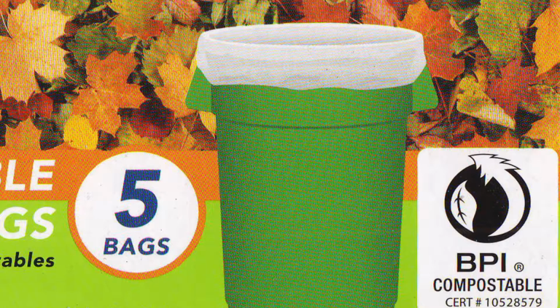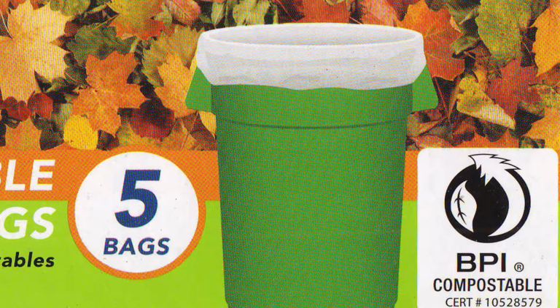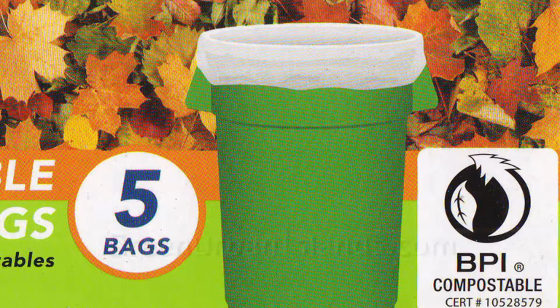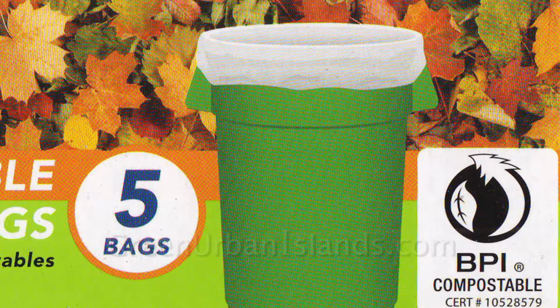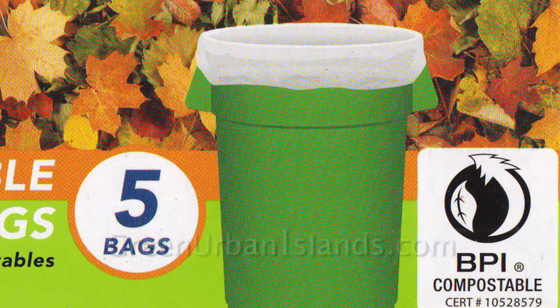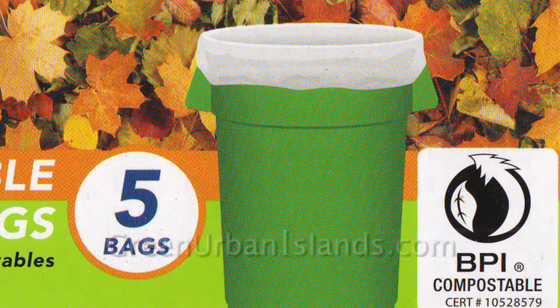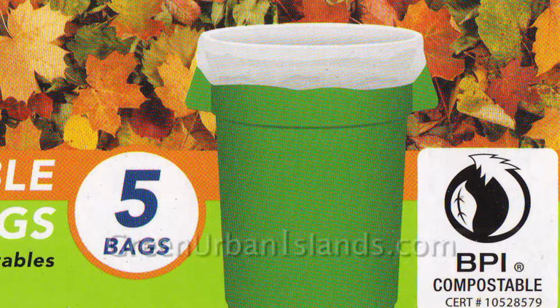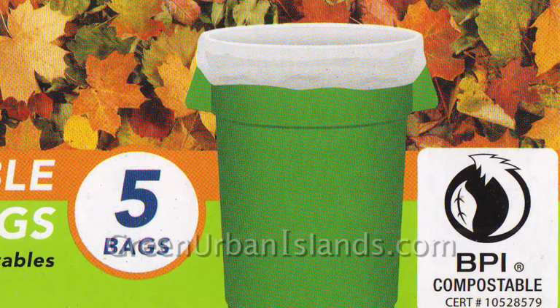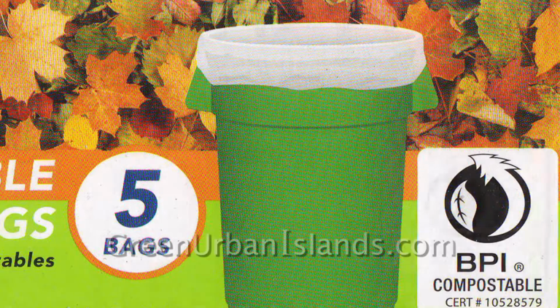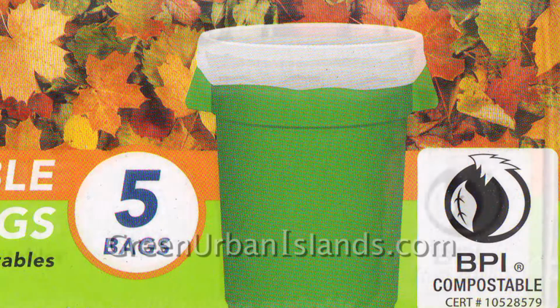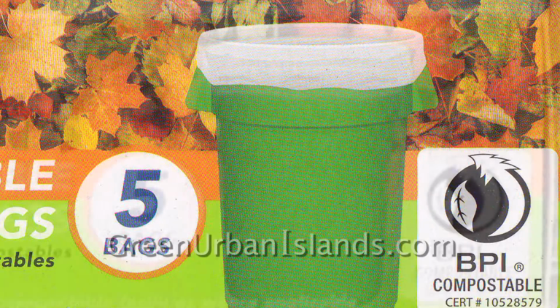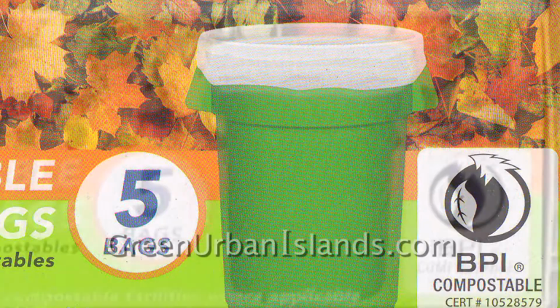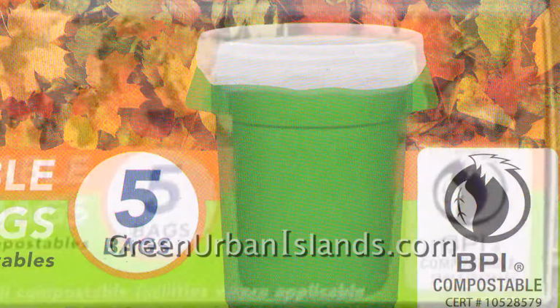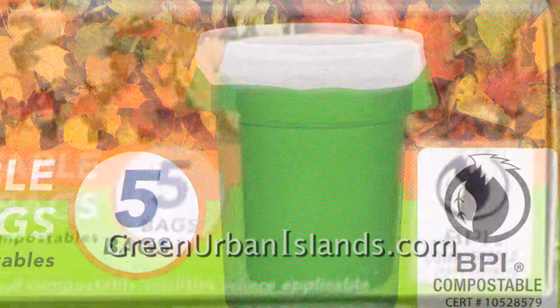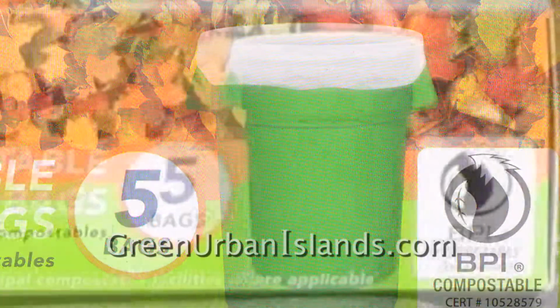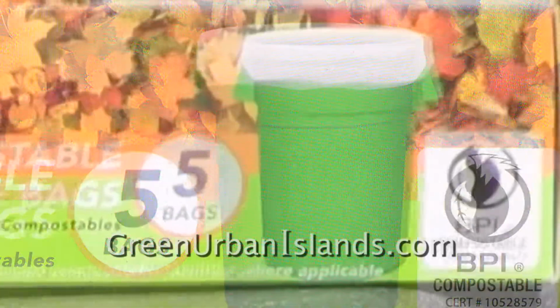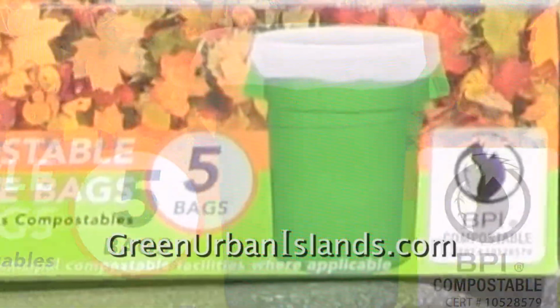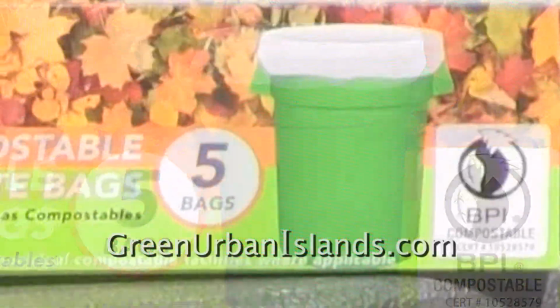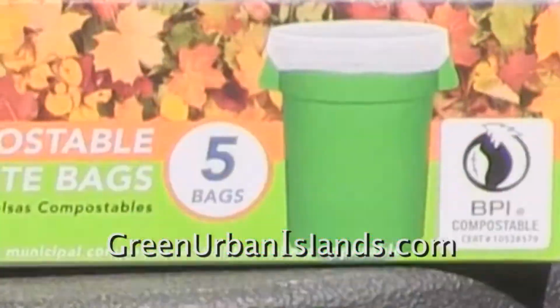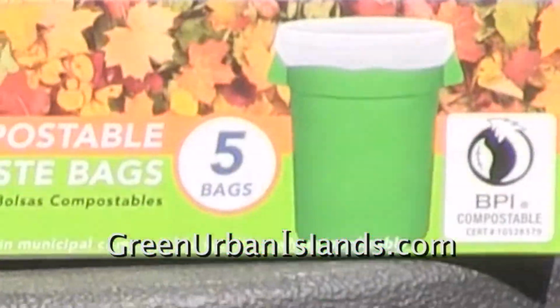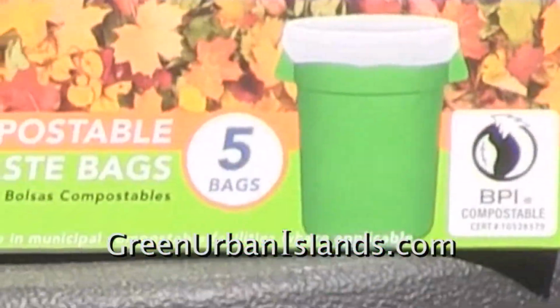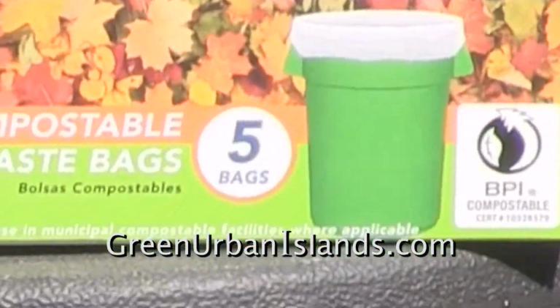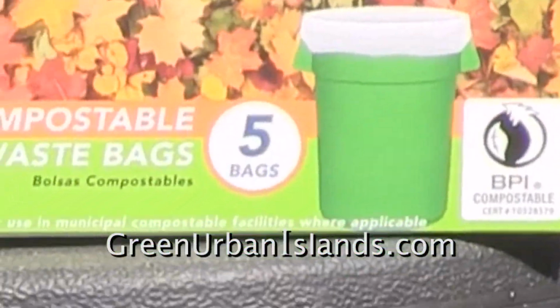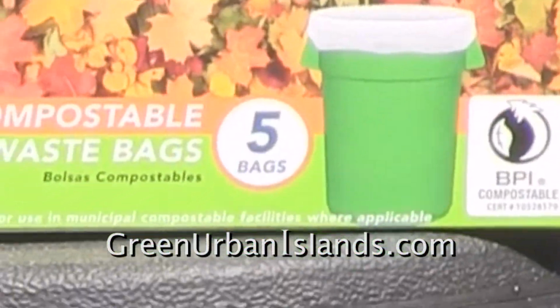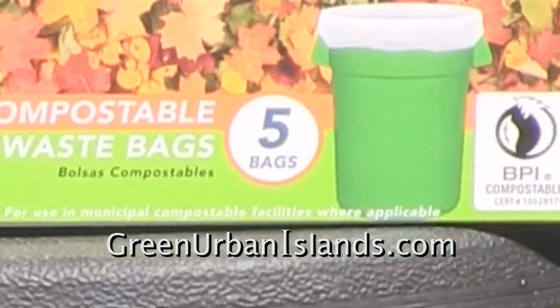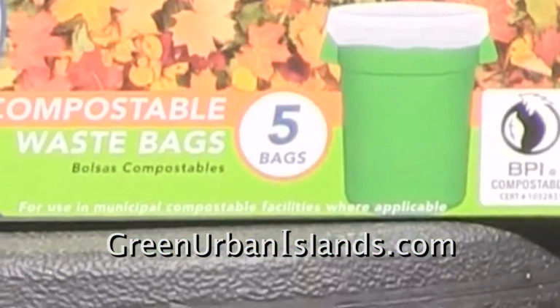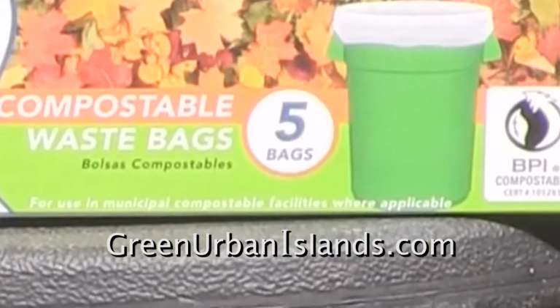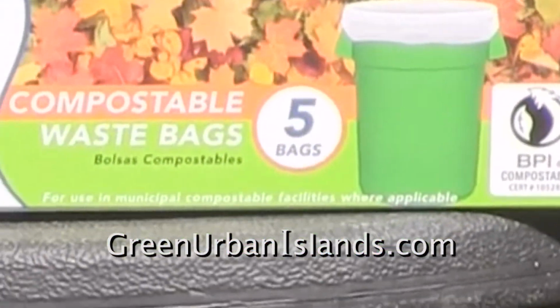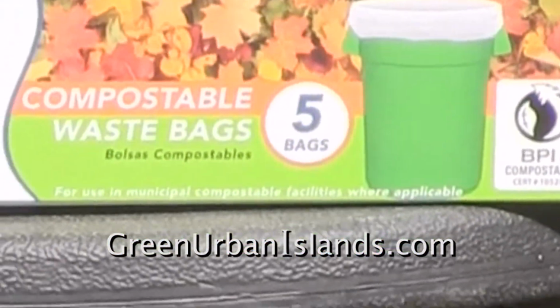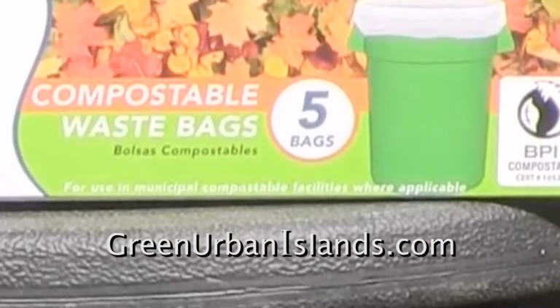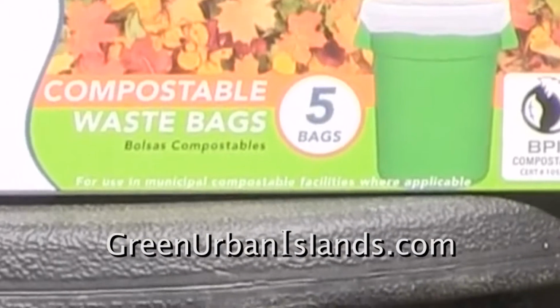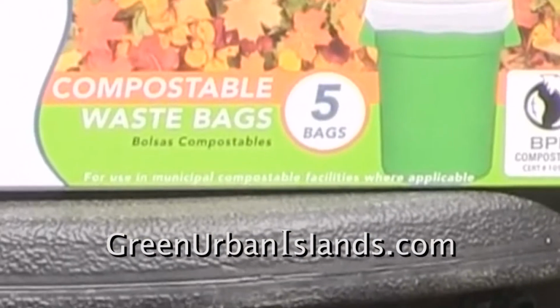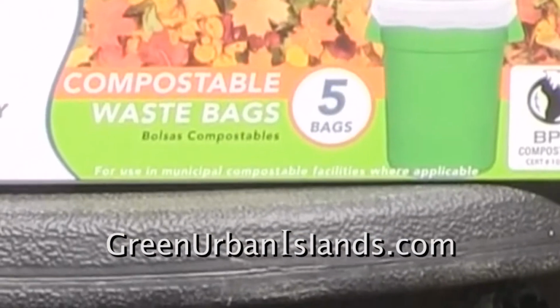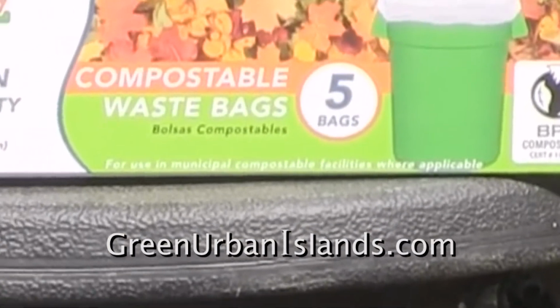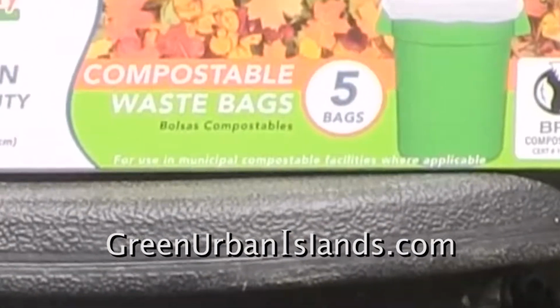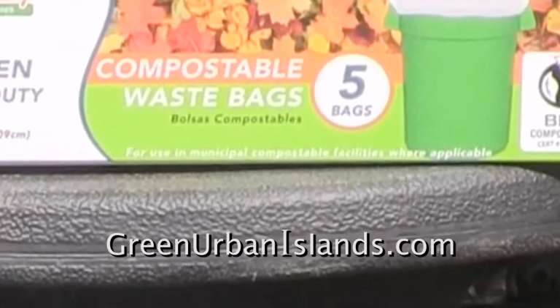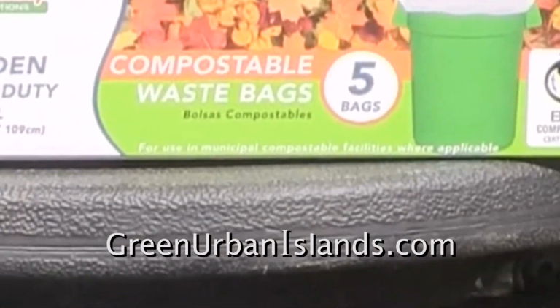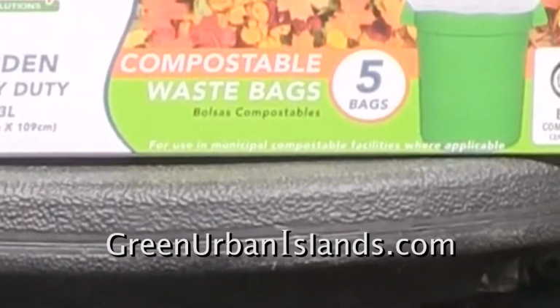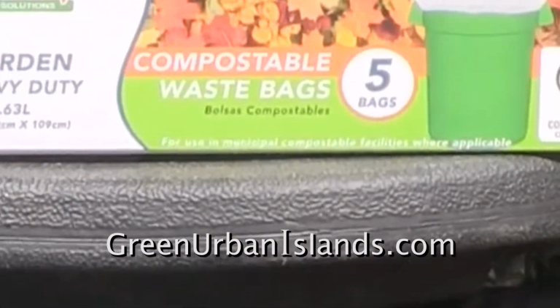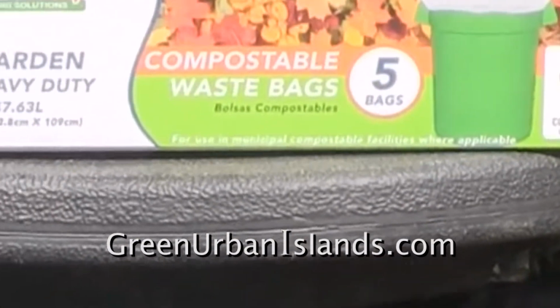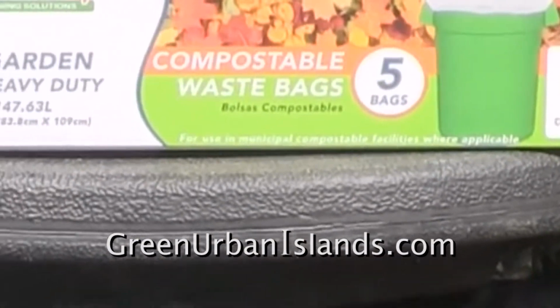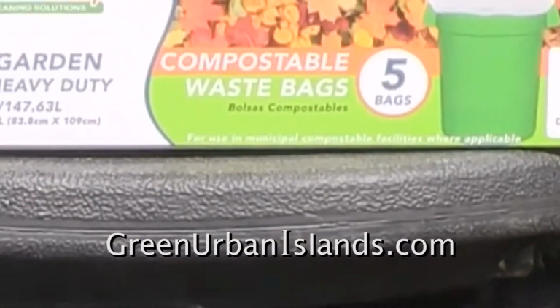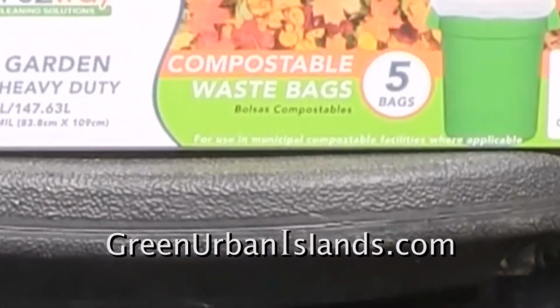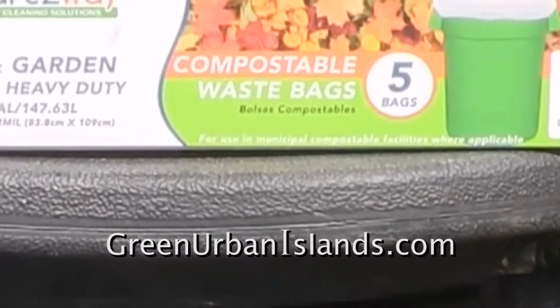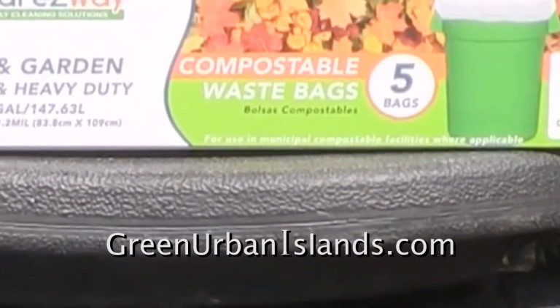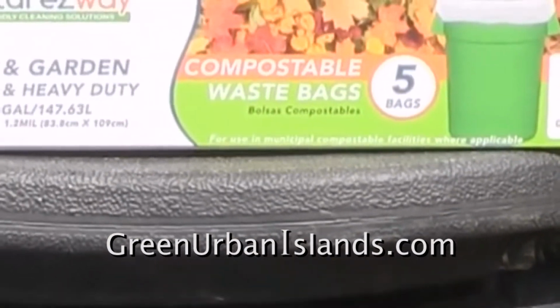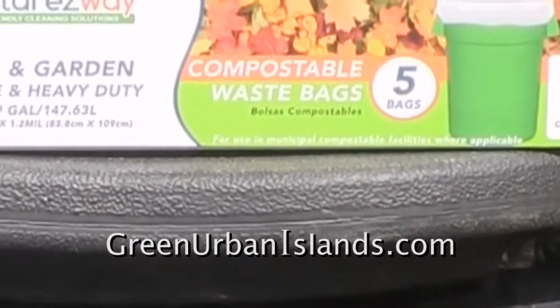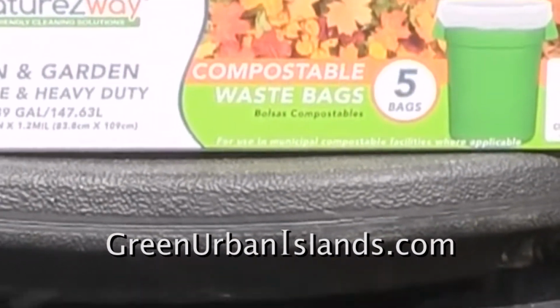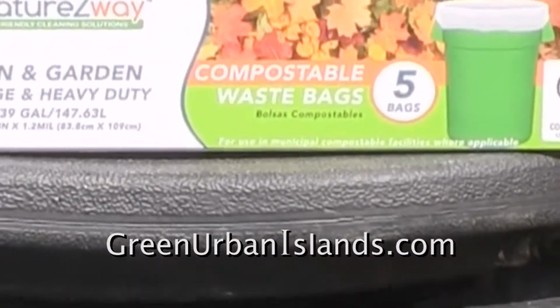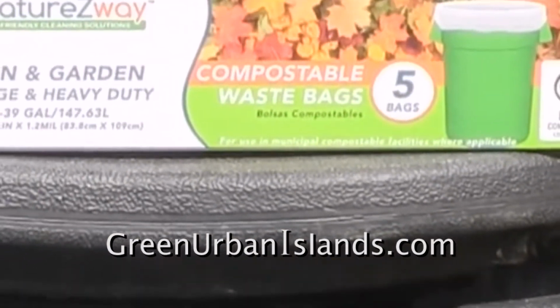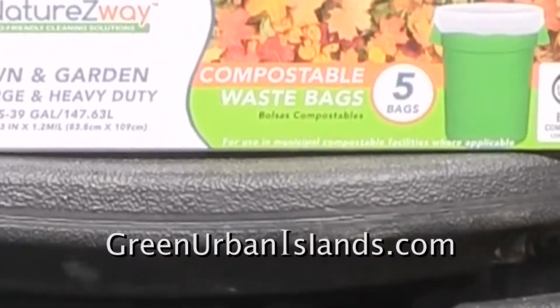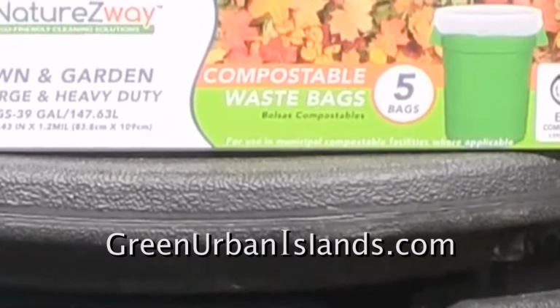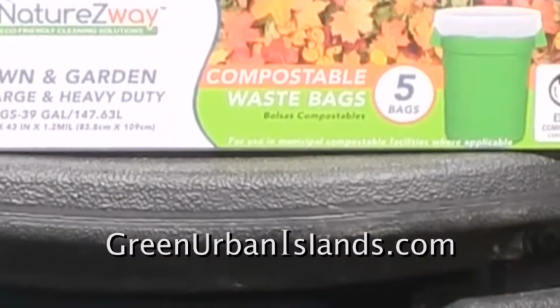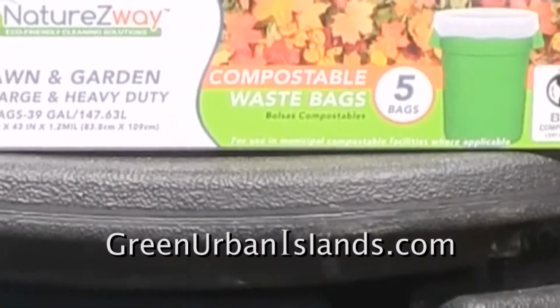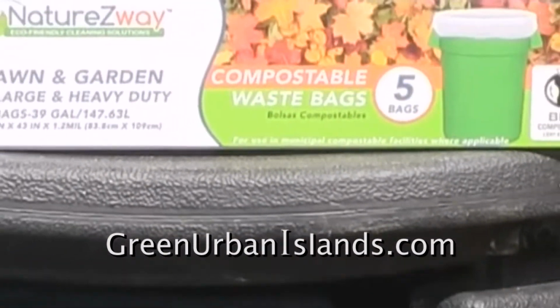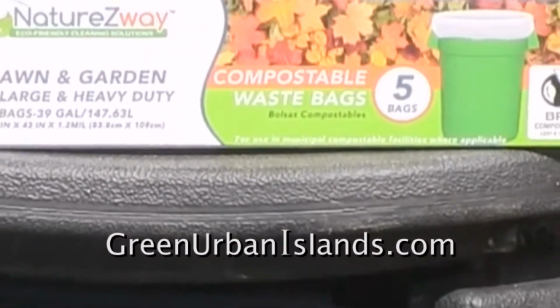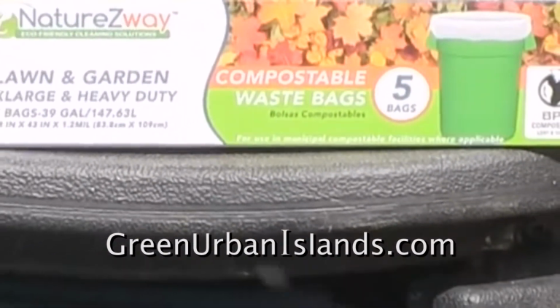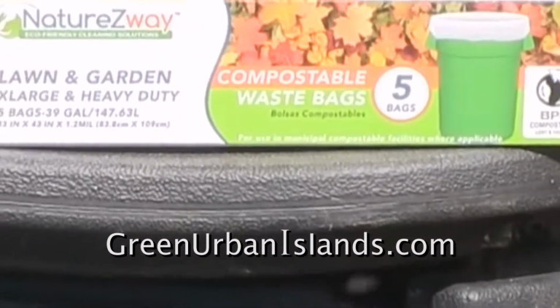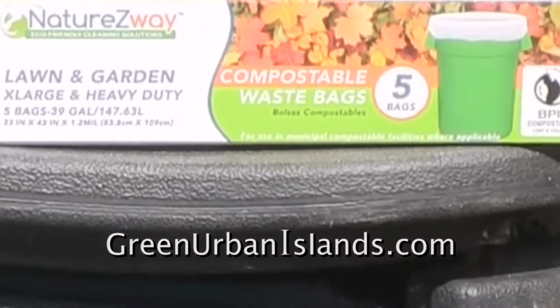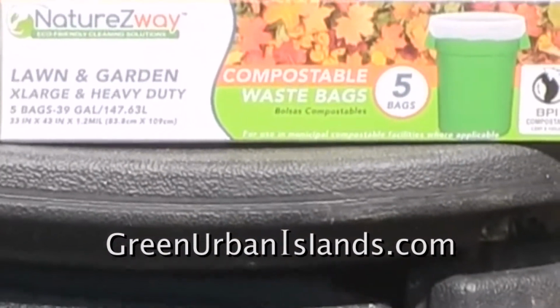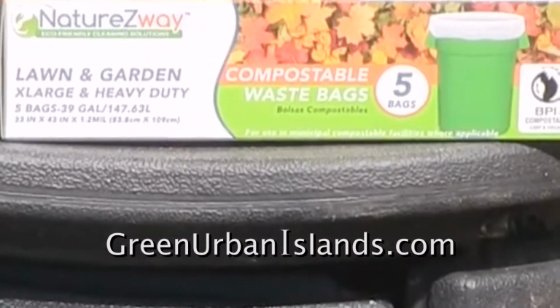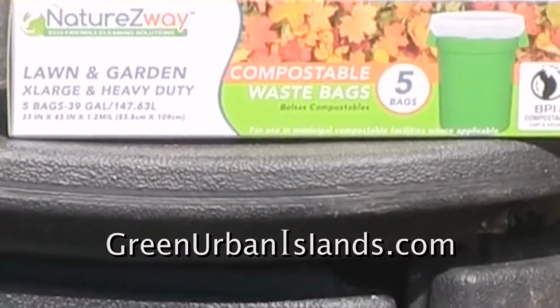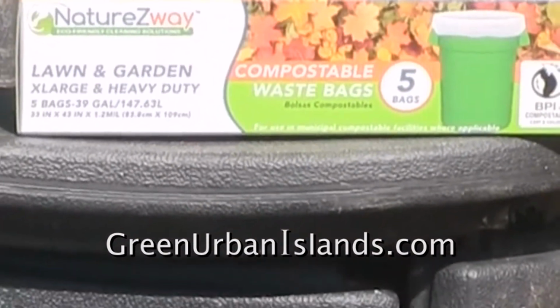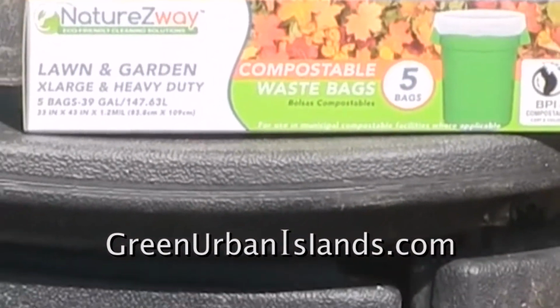This will be another test of biodegradable plastic bags. I received these bags at a trade show.